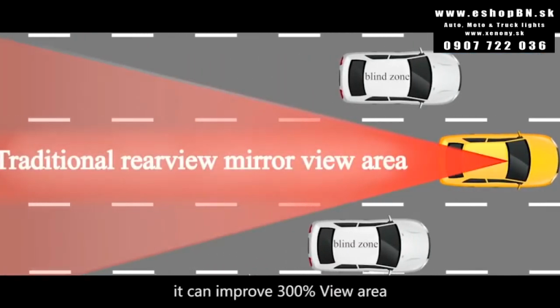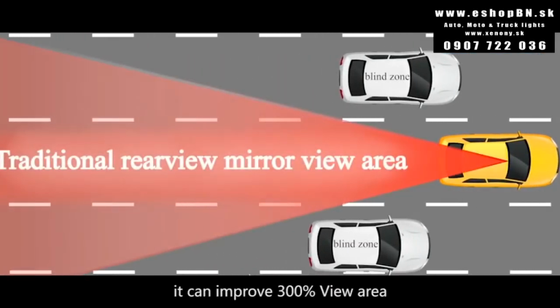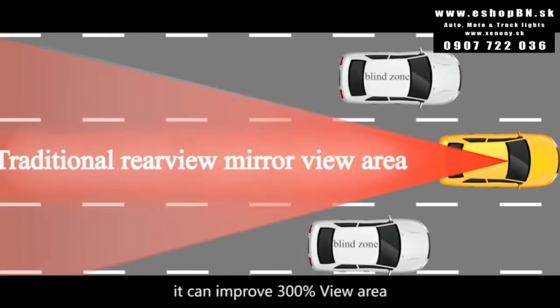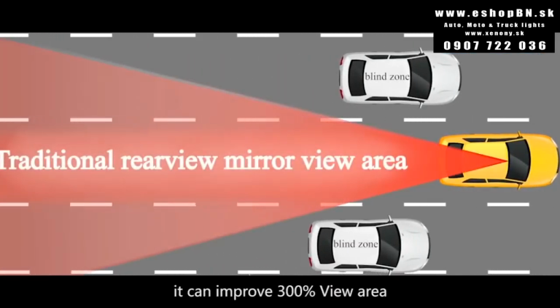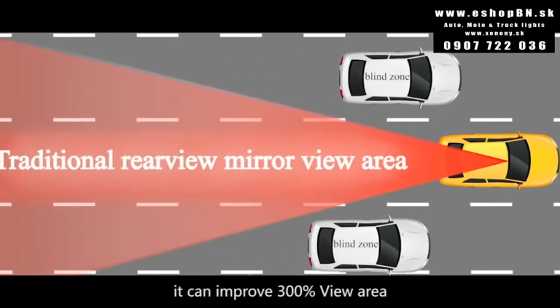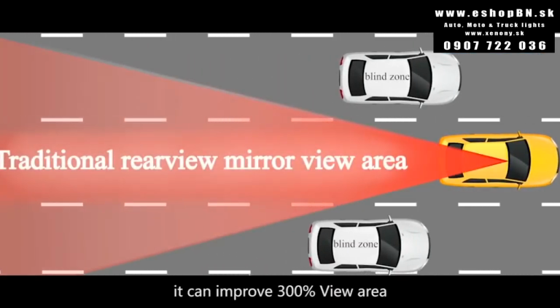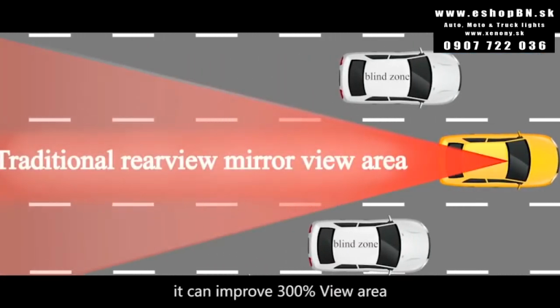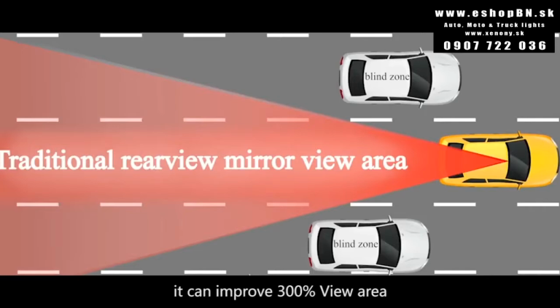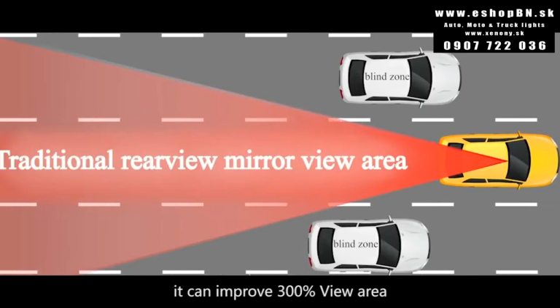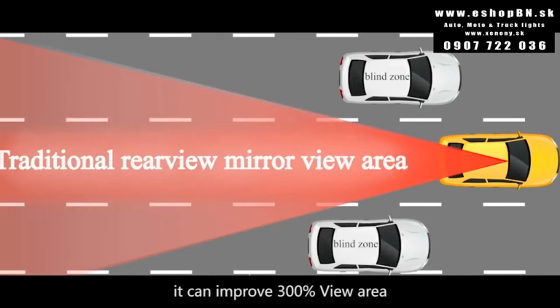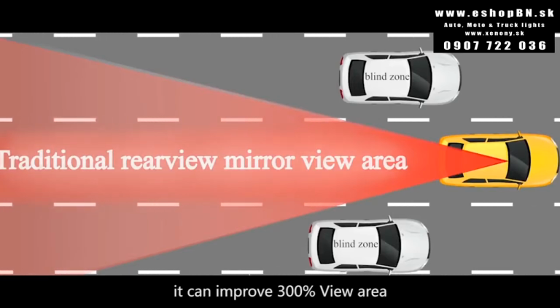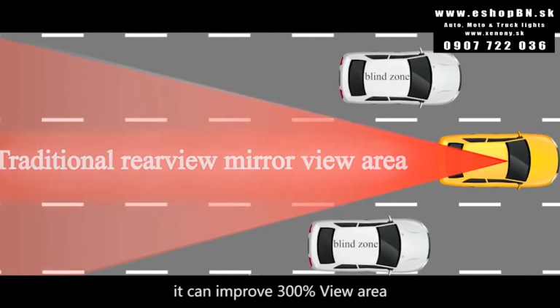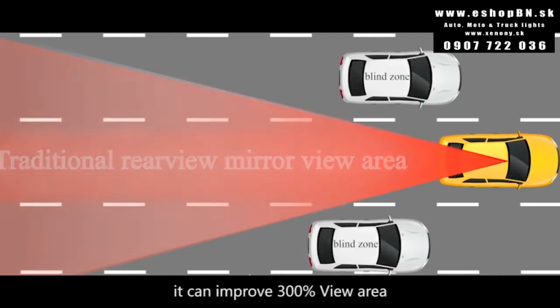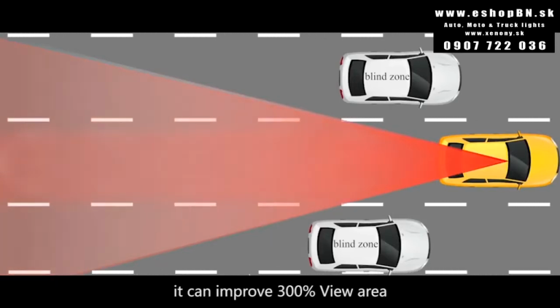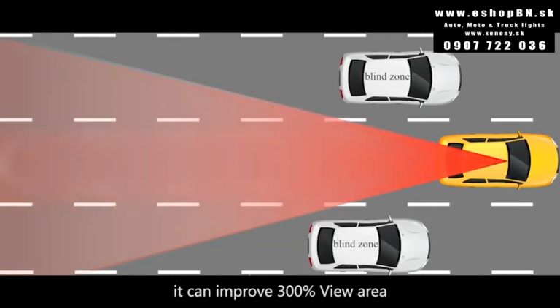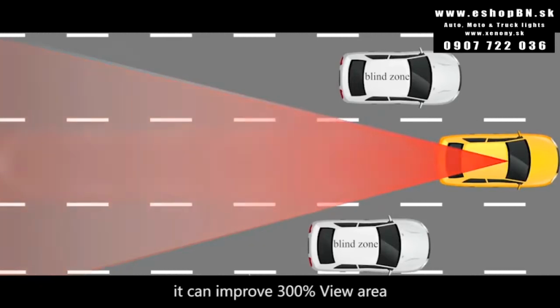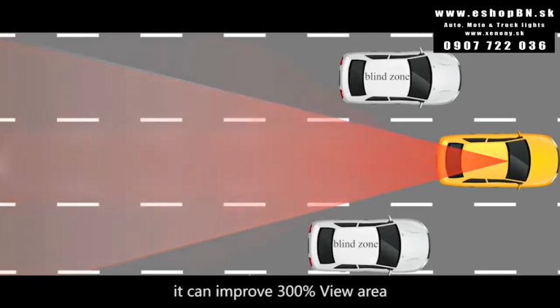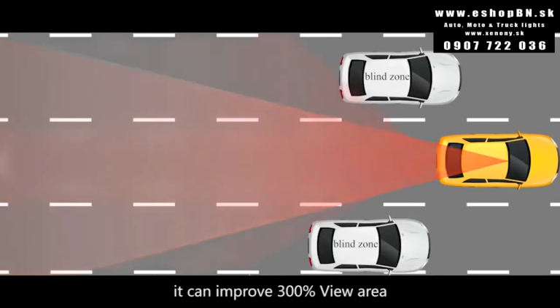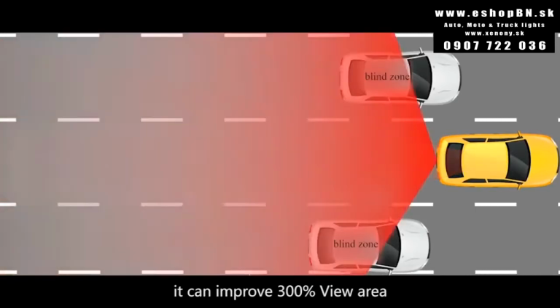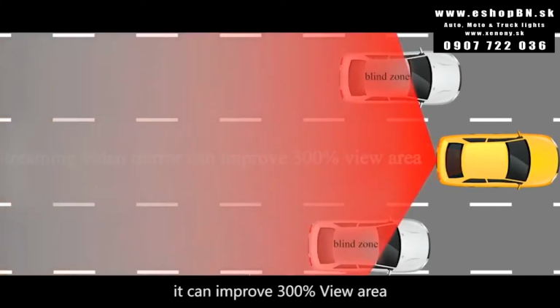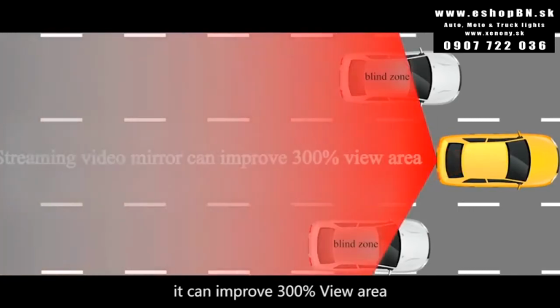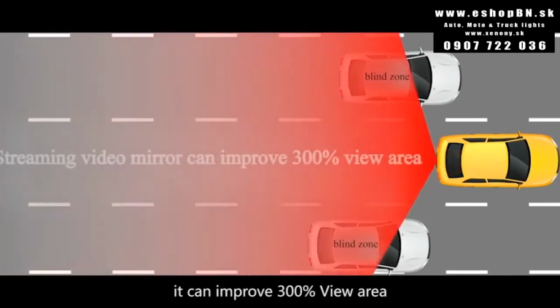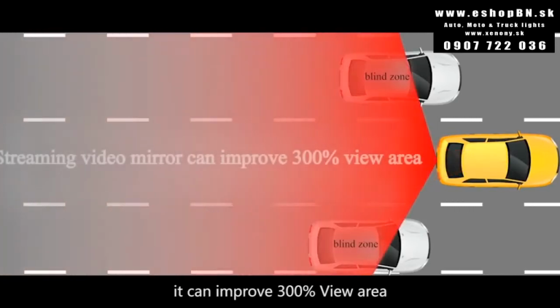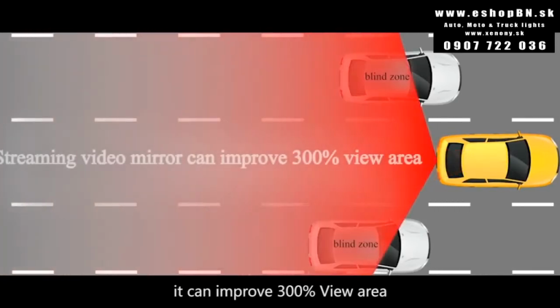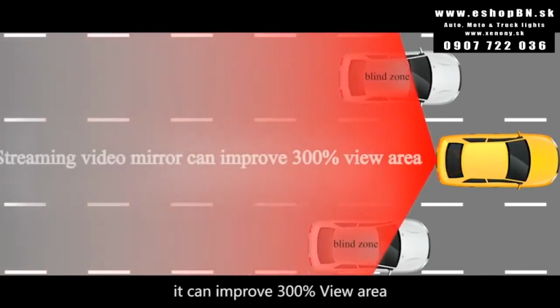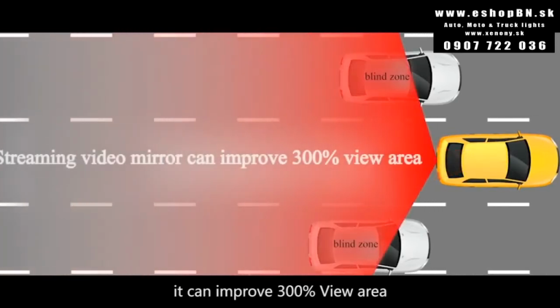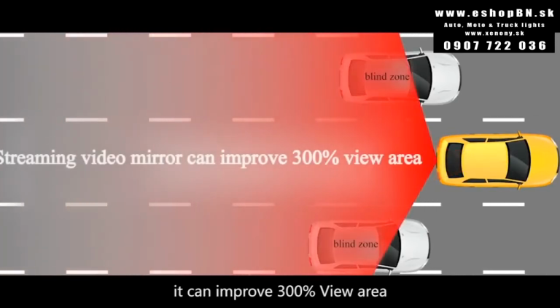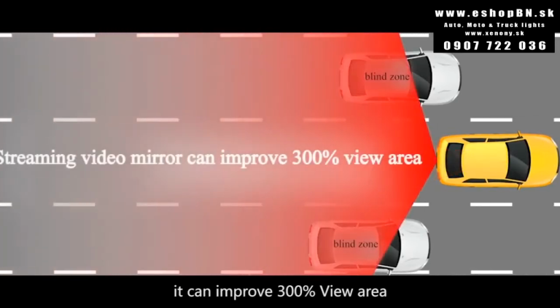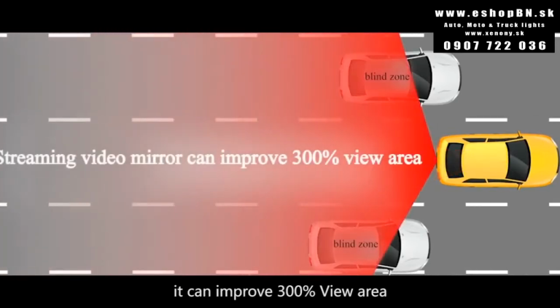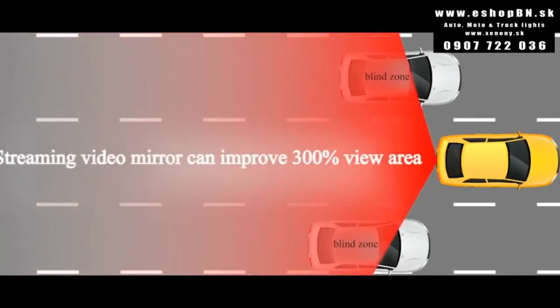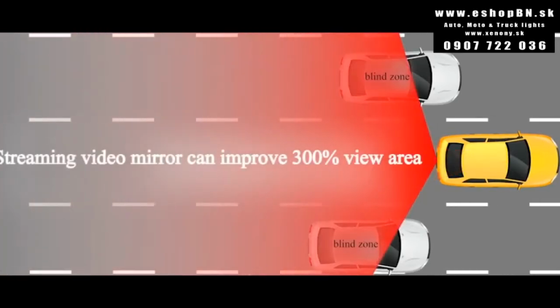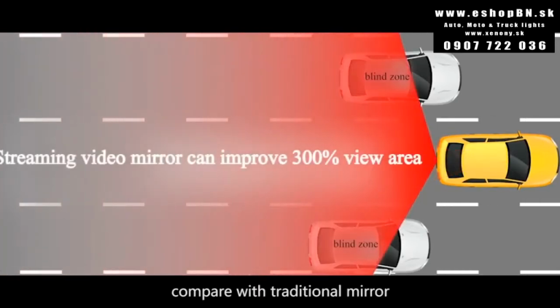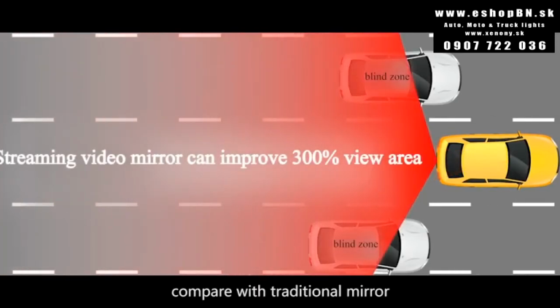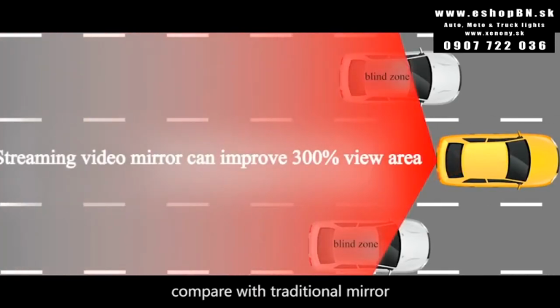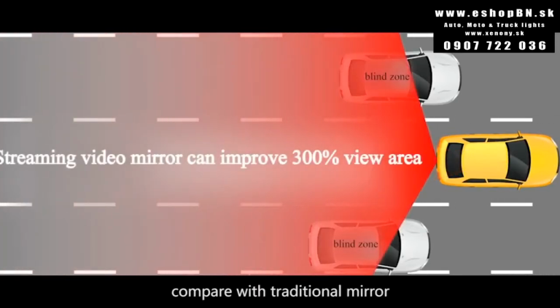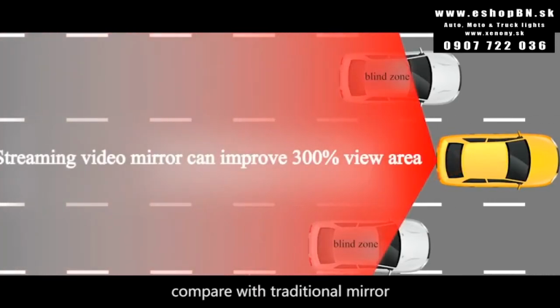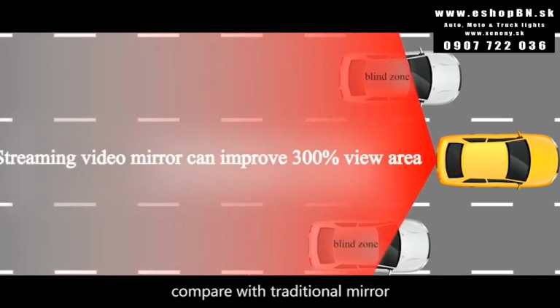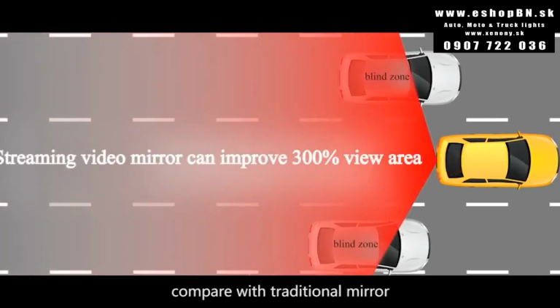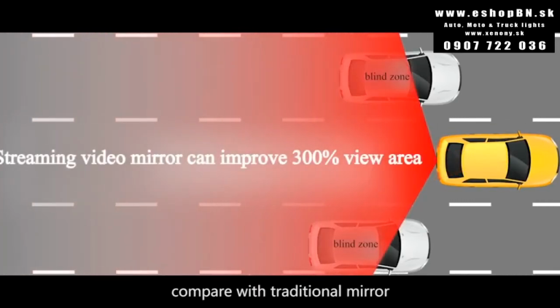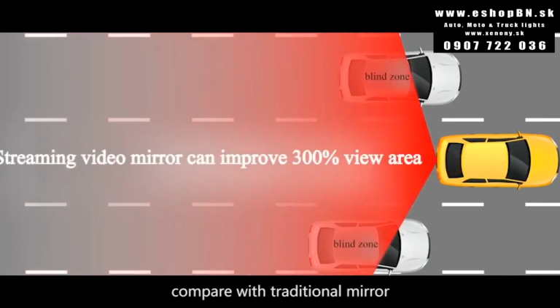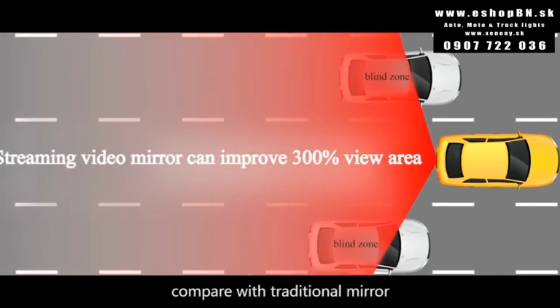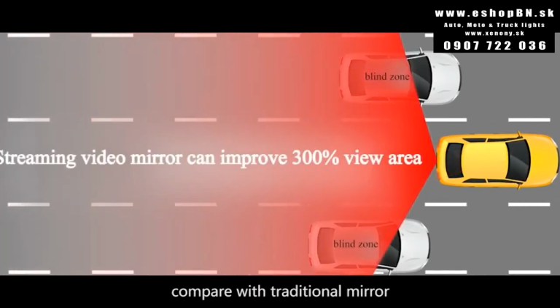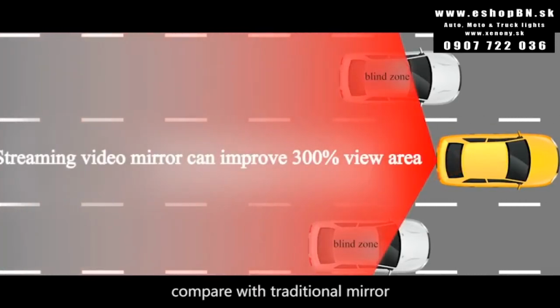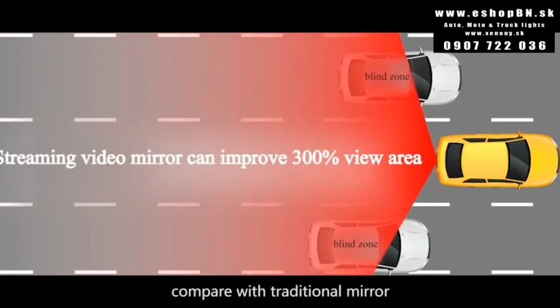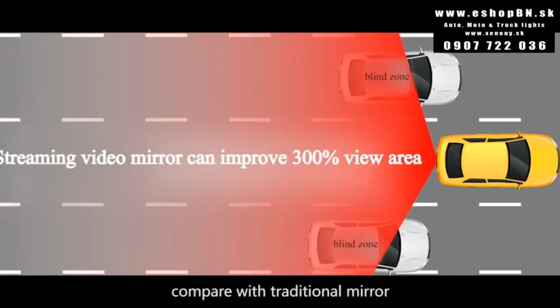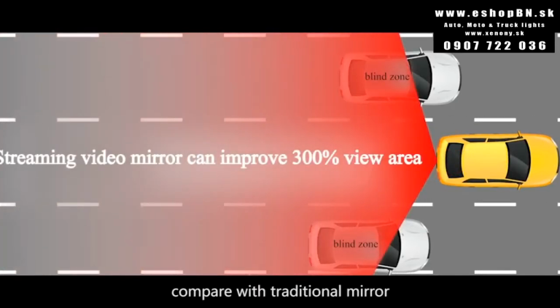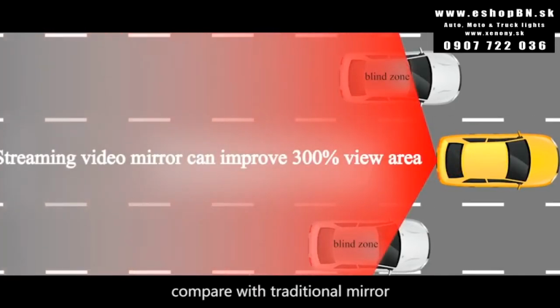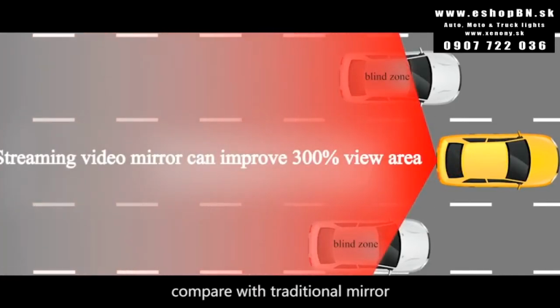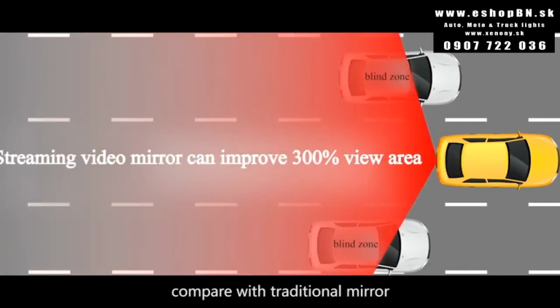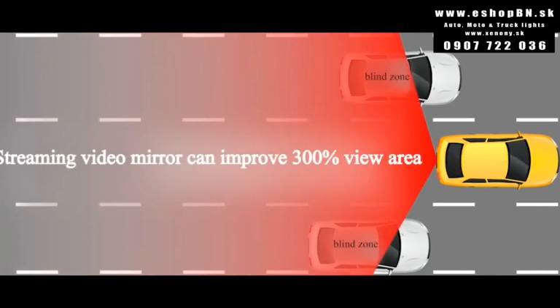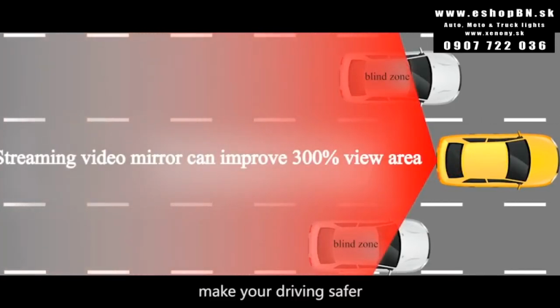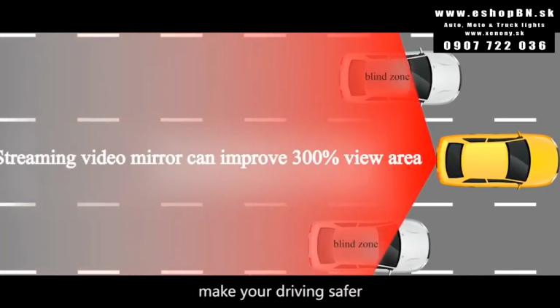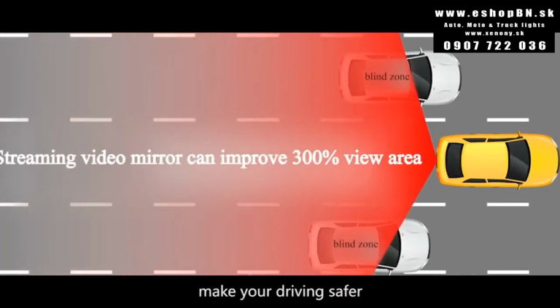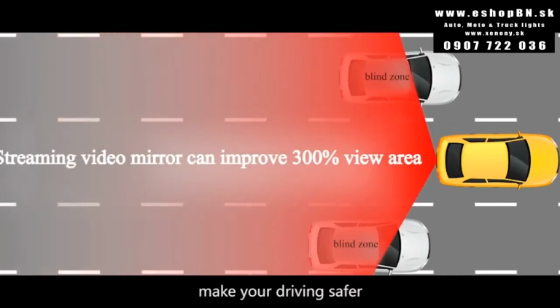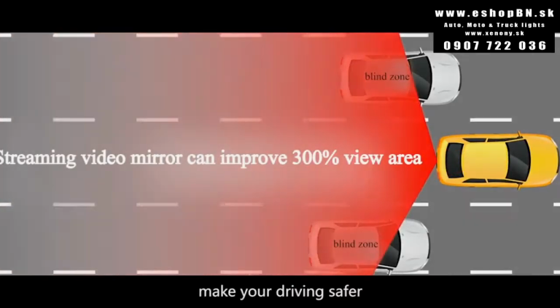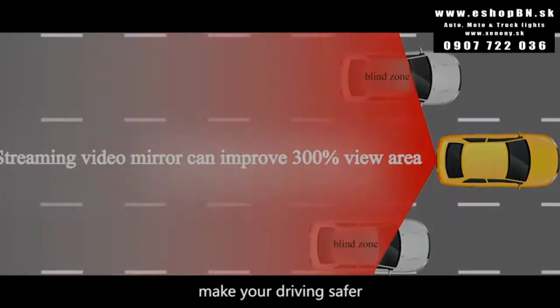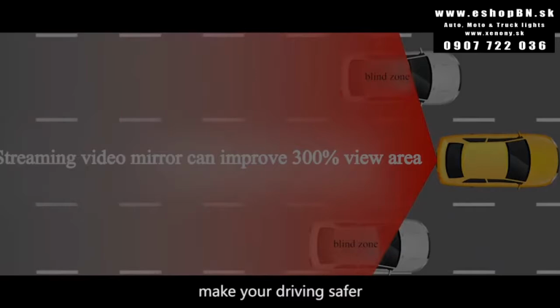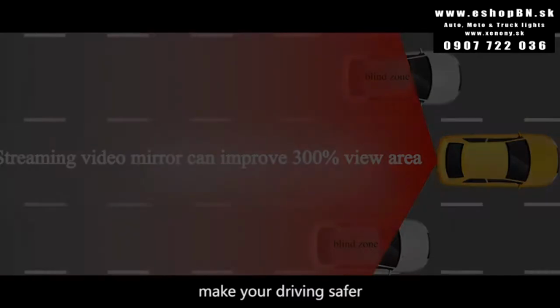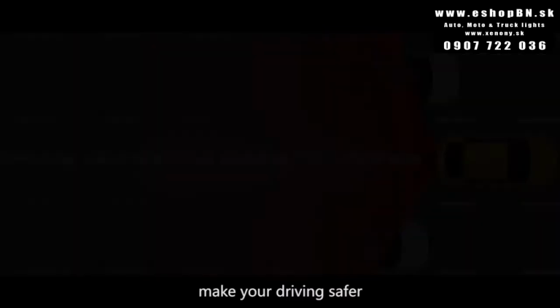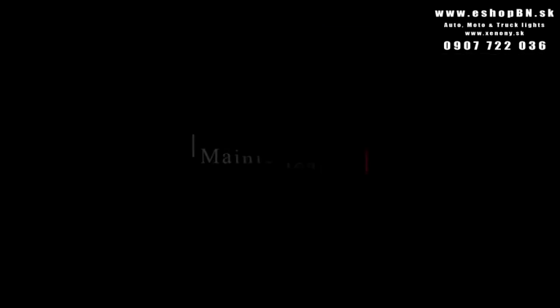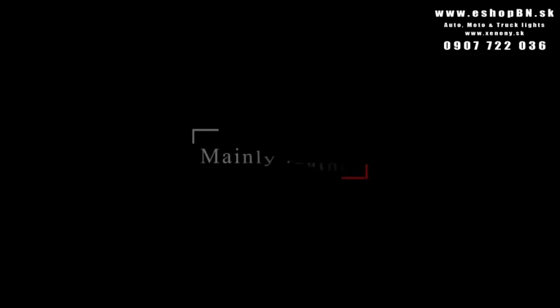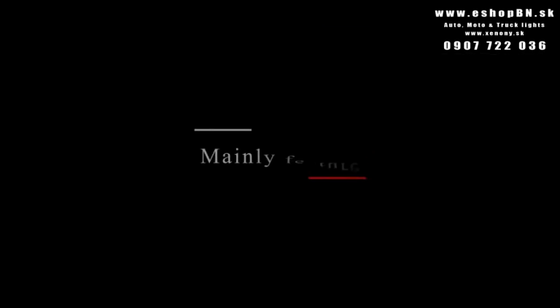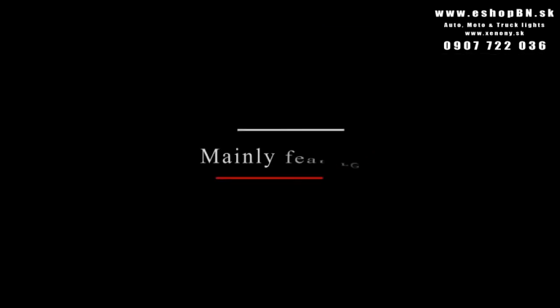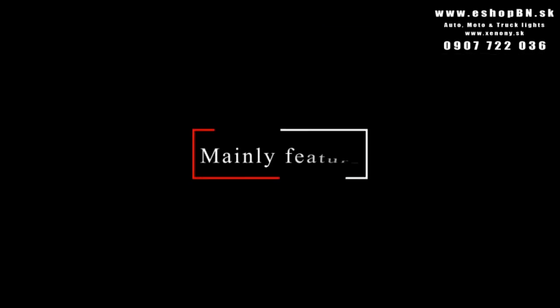It can improve the rear view area by 300% compared with a traditional mirror, making driving safer.